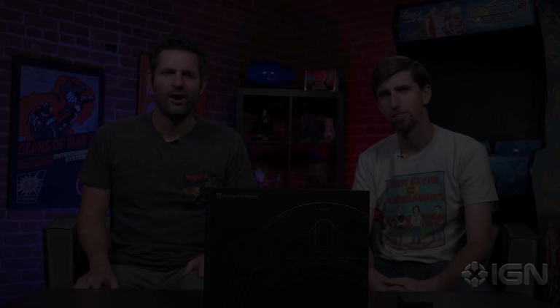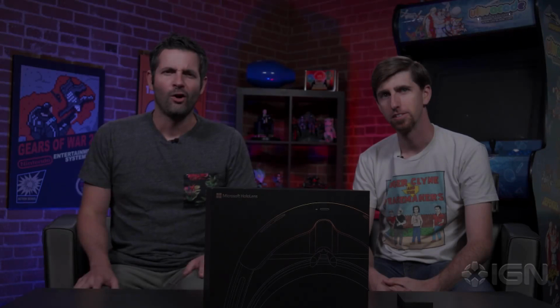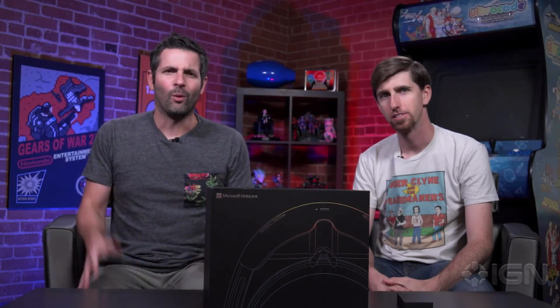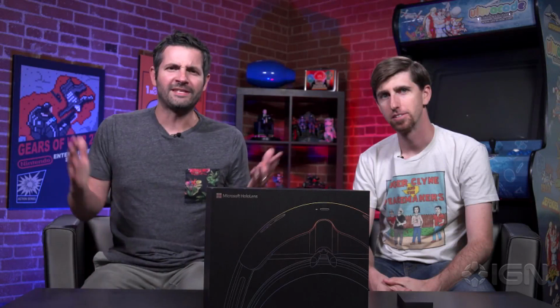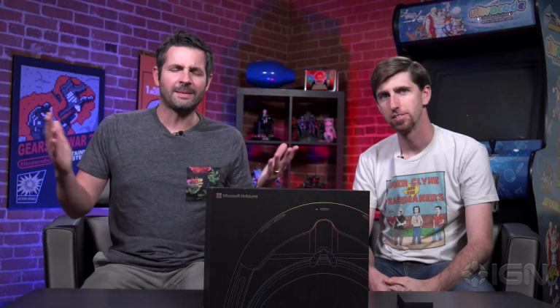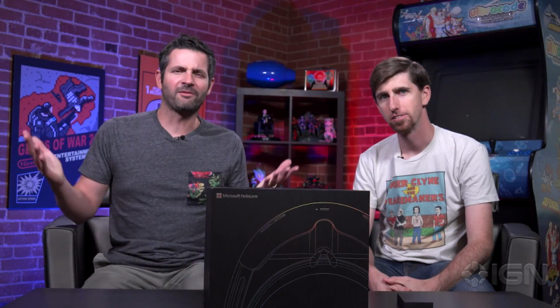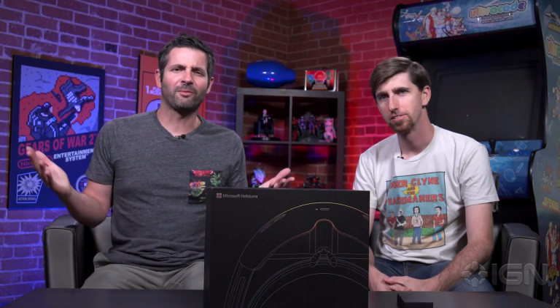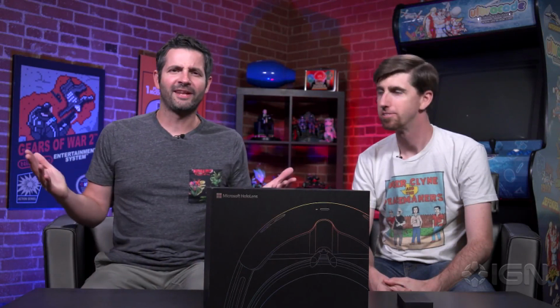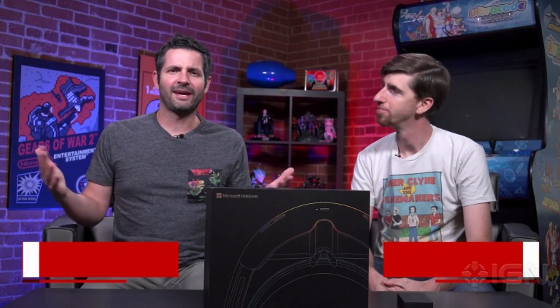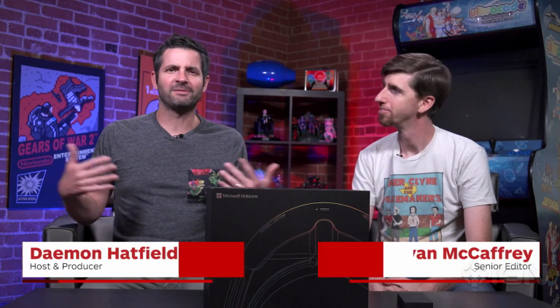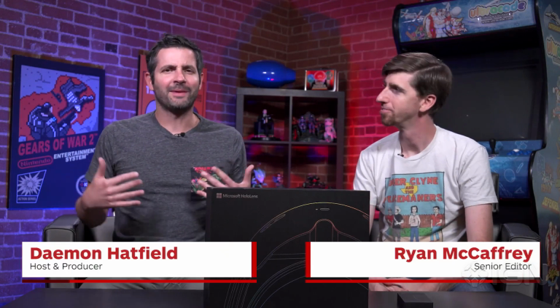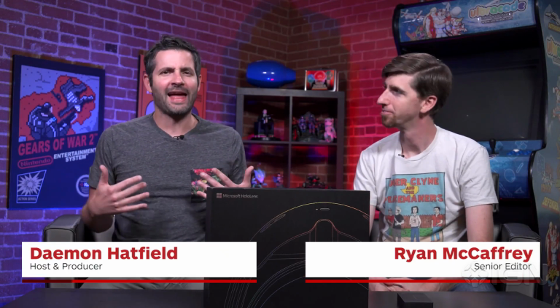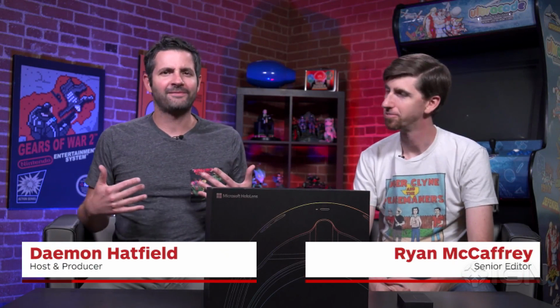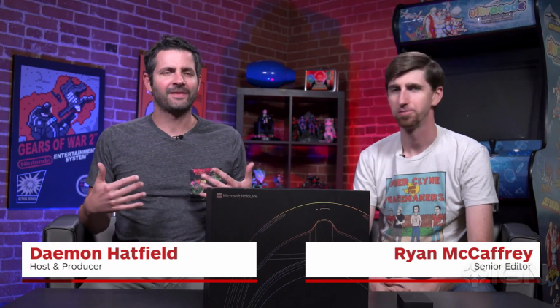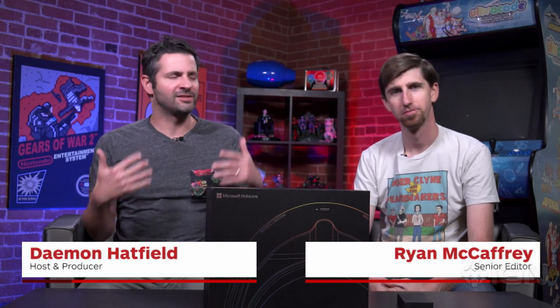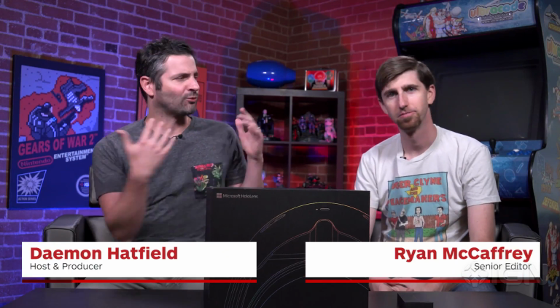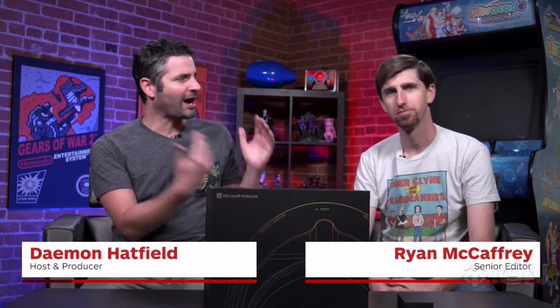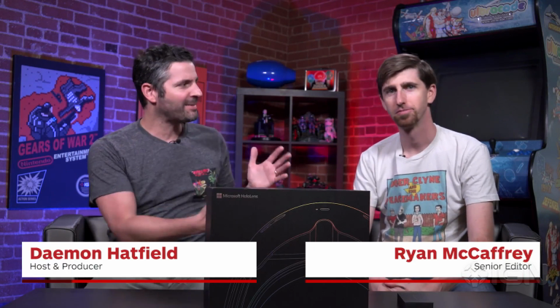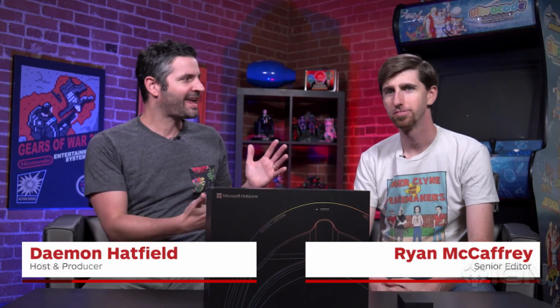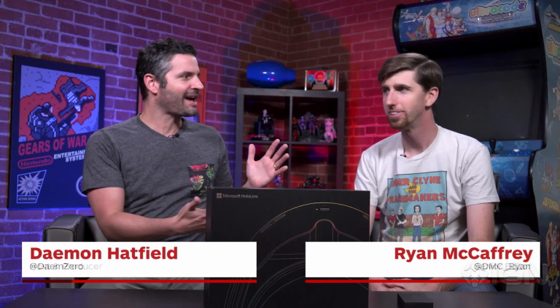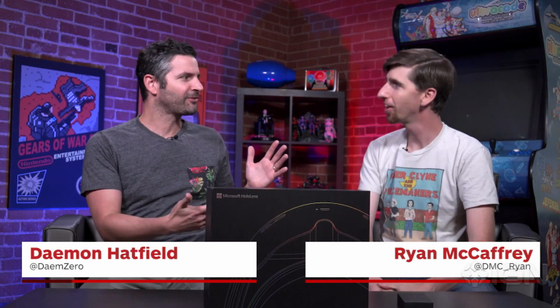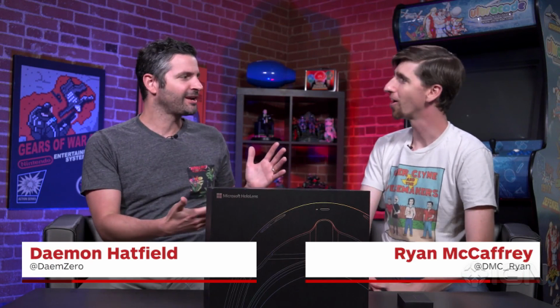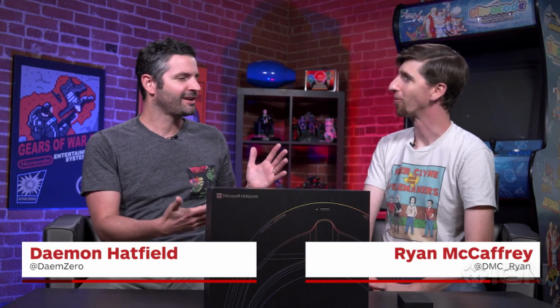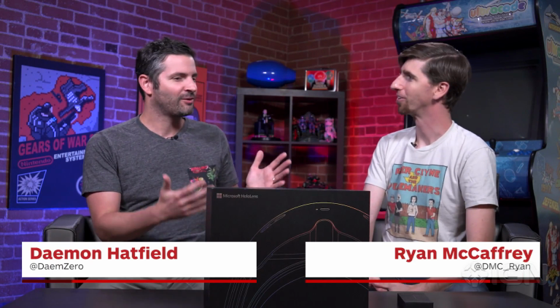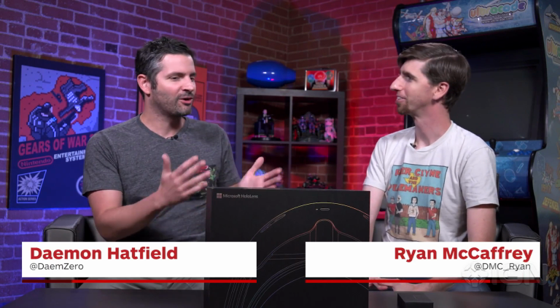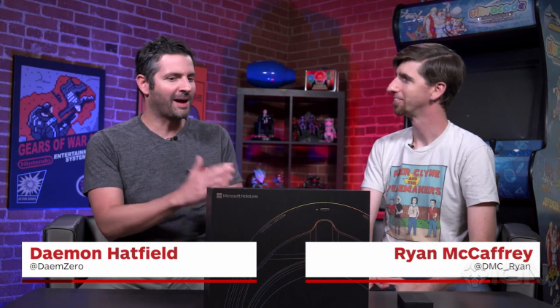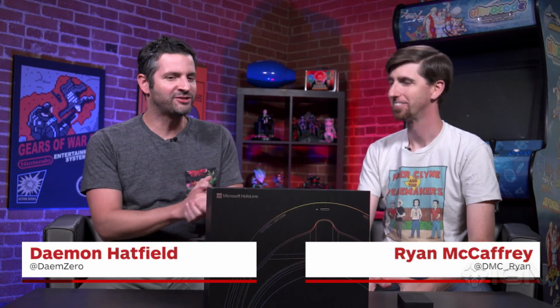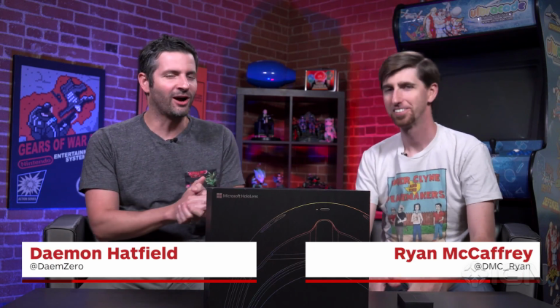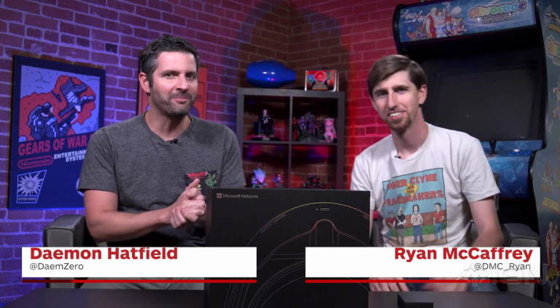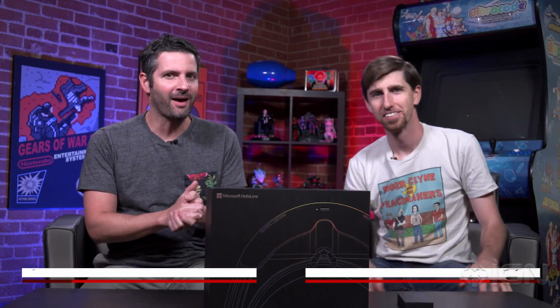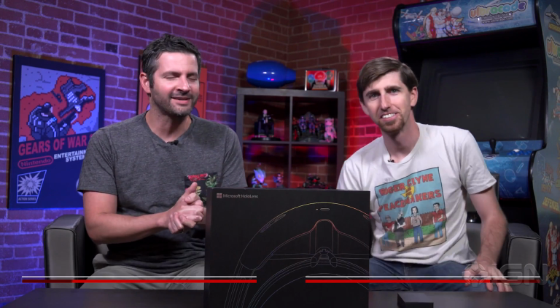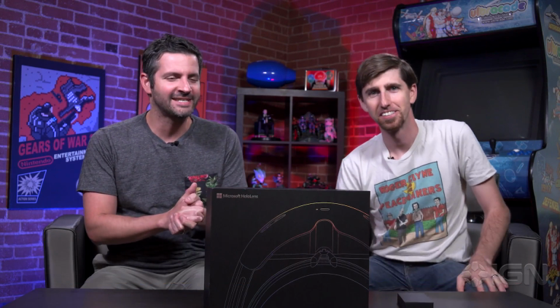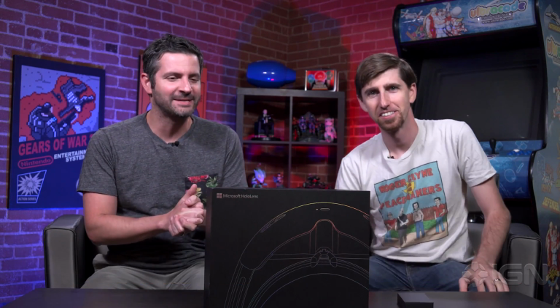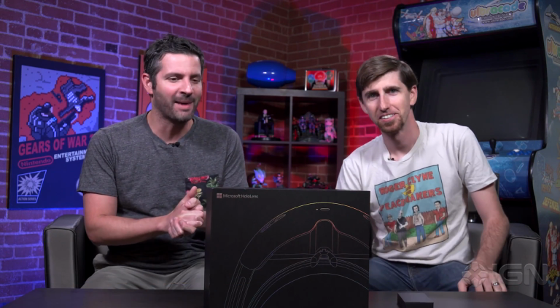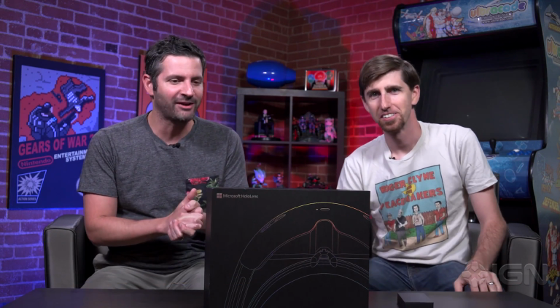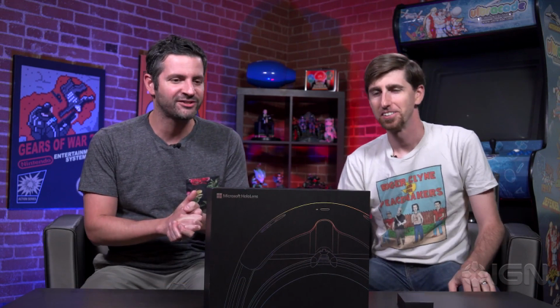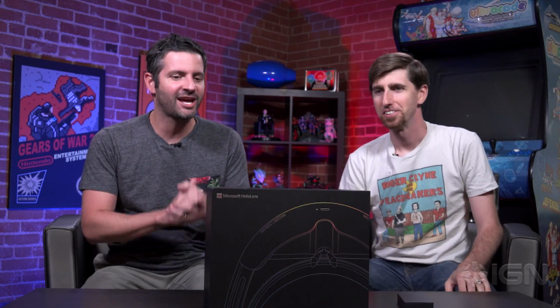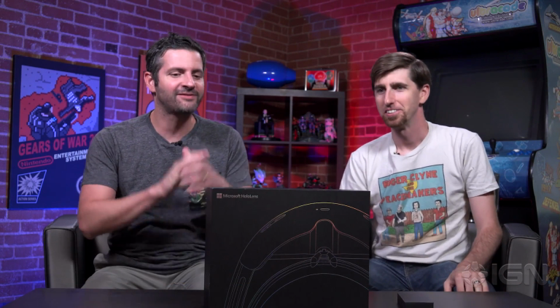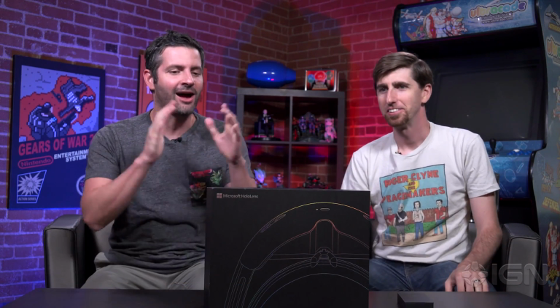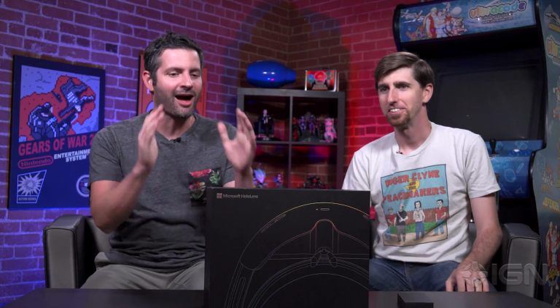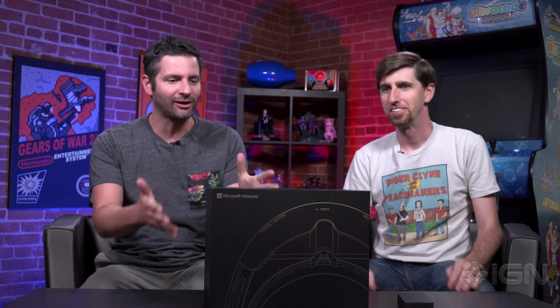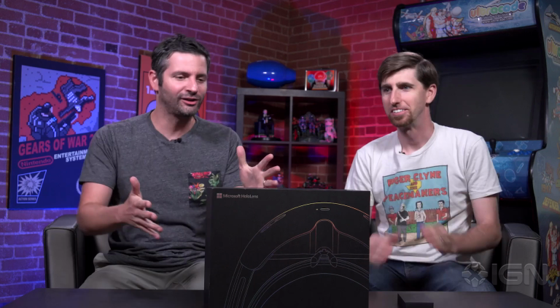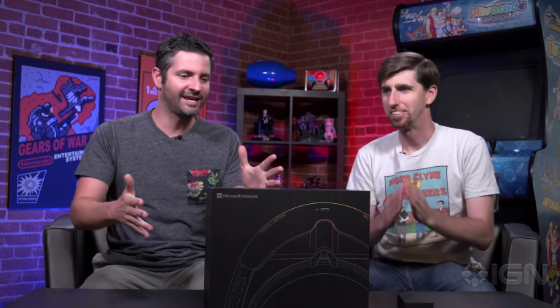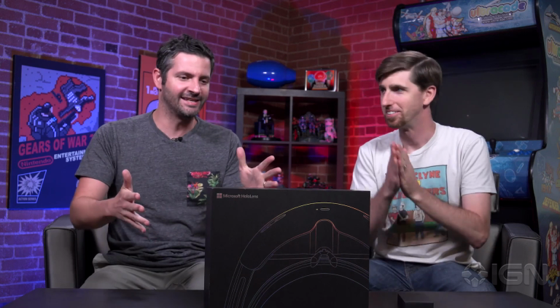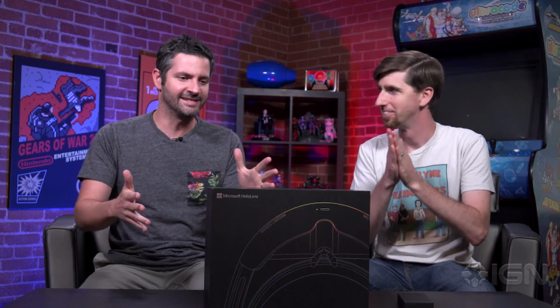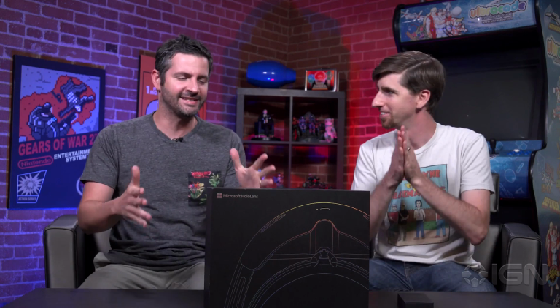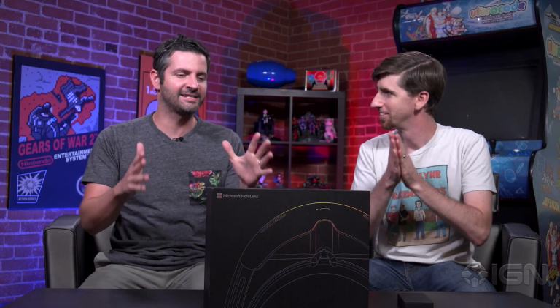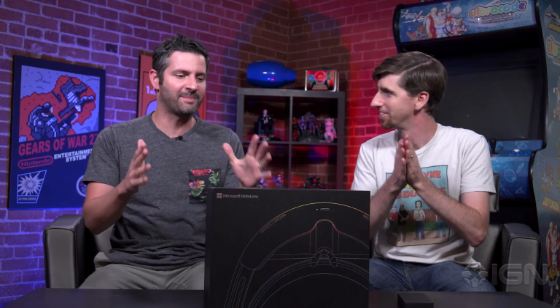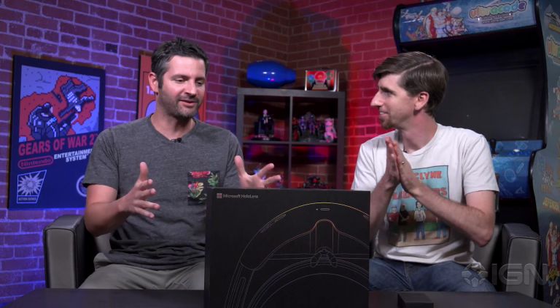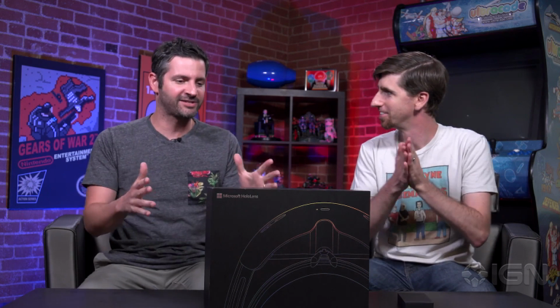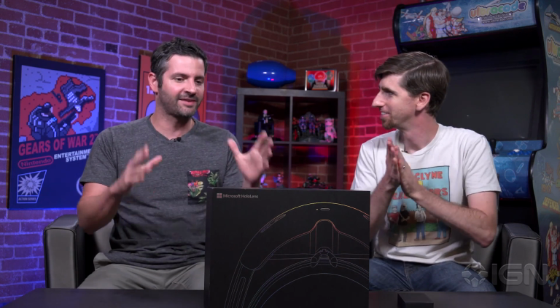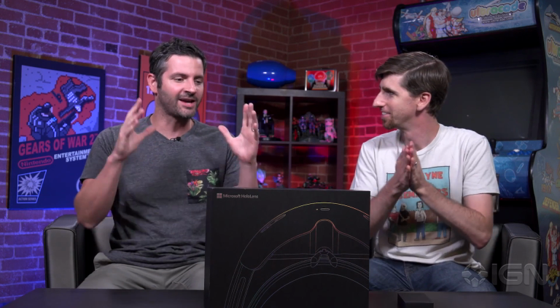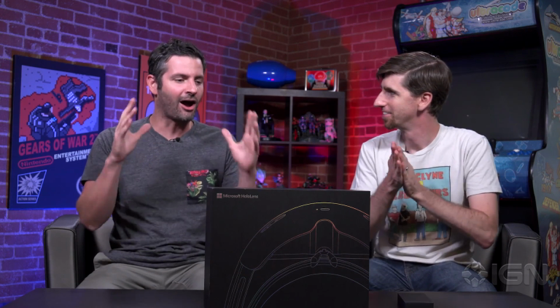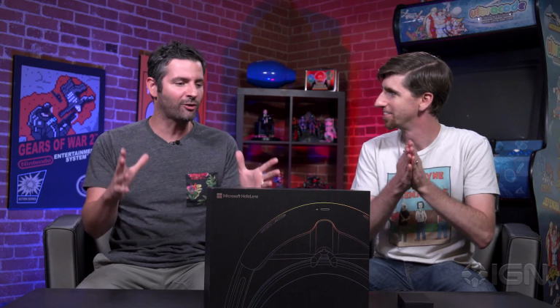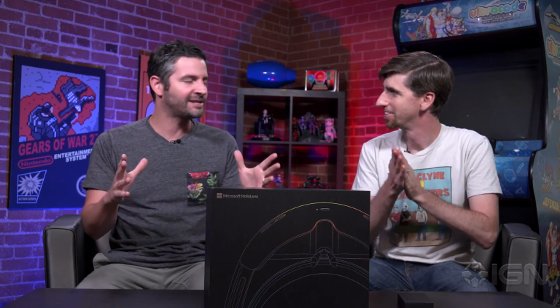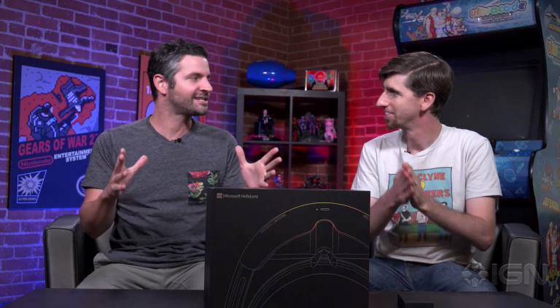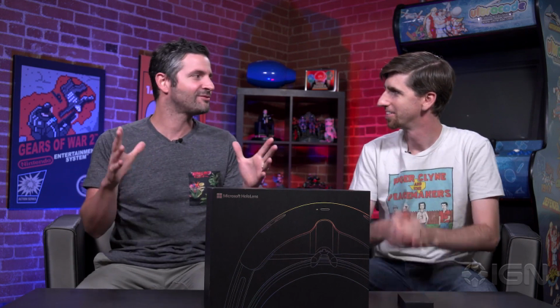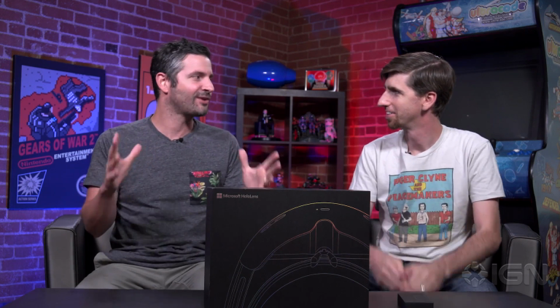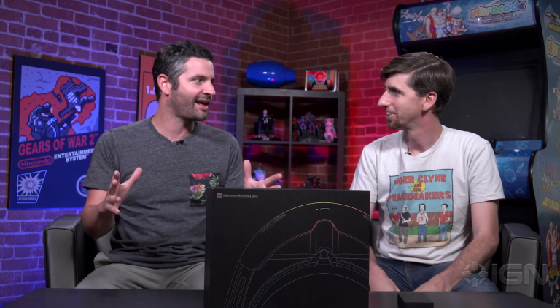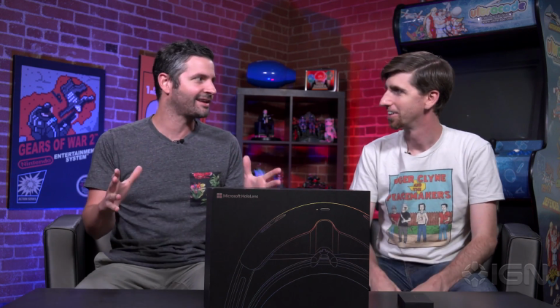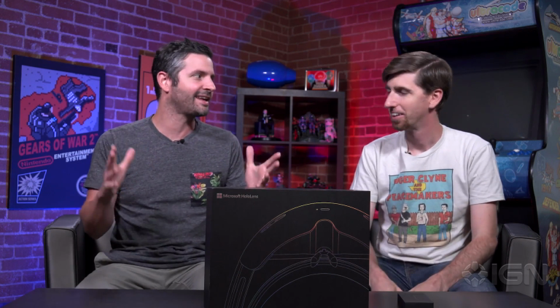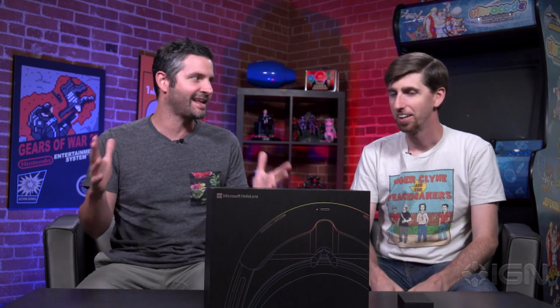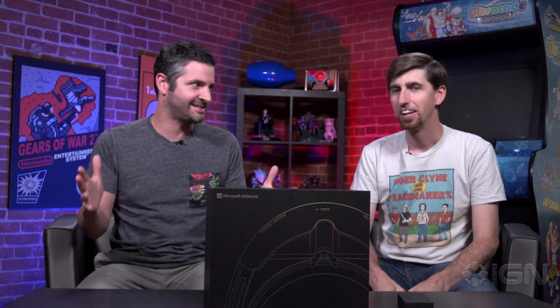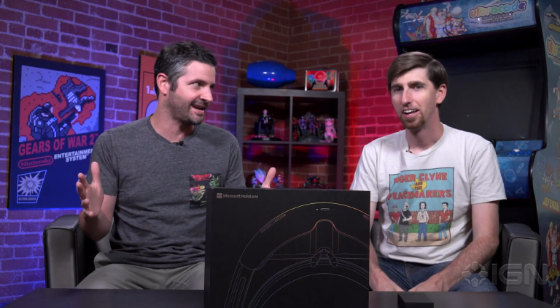What's up everybody? I'm Damon Hatfield. This is Ryan McCaffrey. We're about to unbox the Microsoft HoloLens — Microsoft's augmented reality headset.